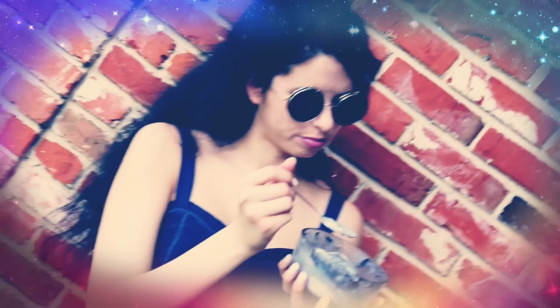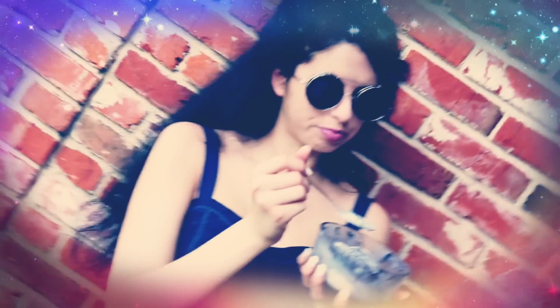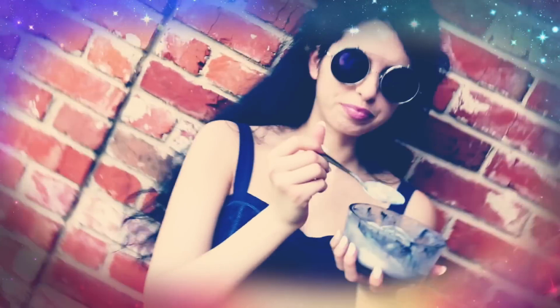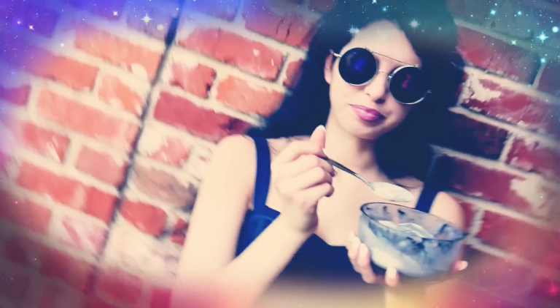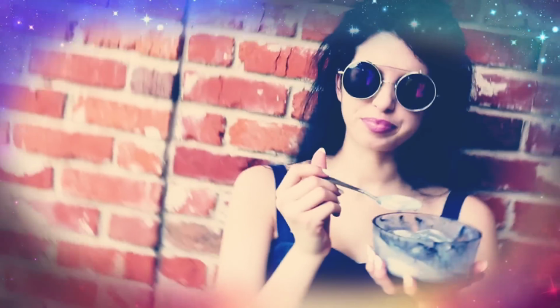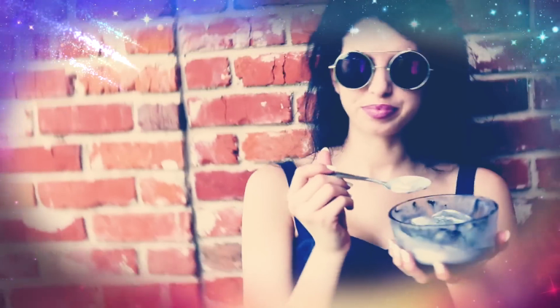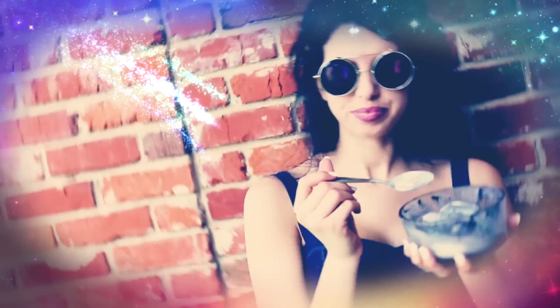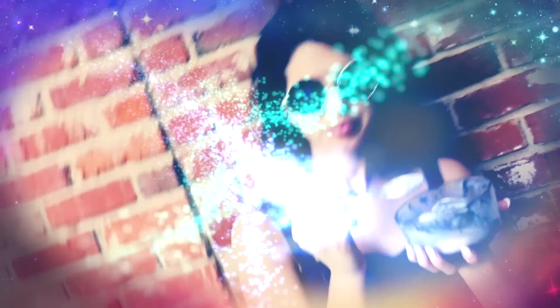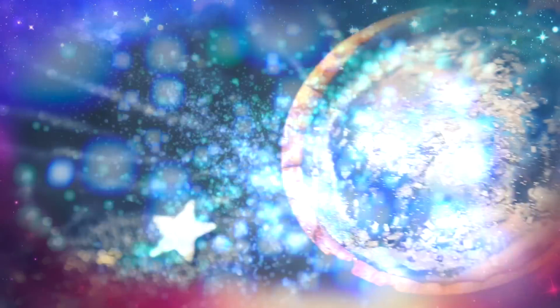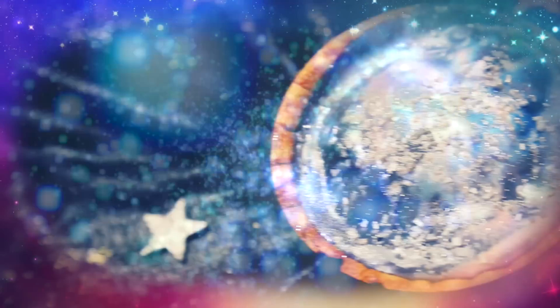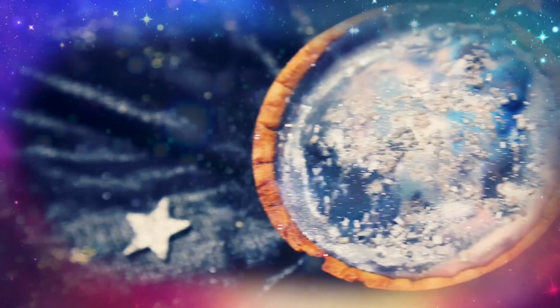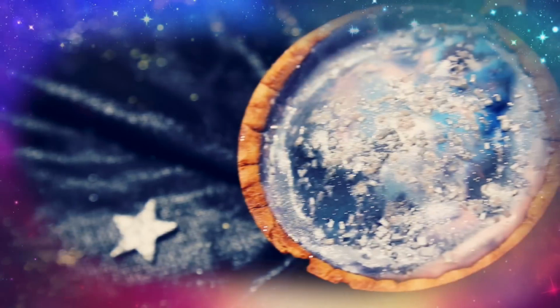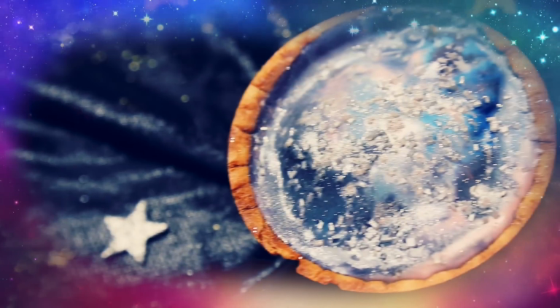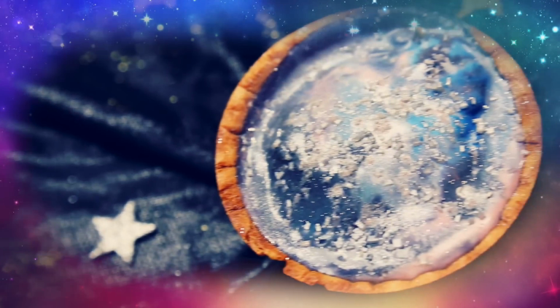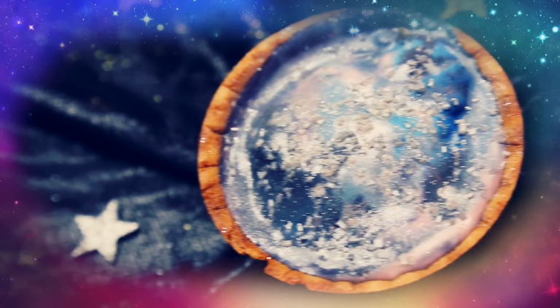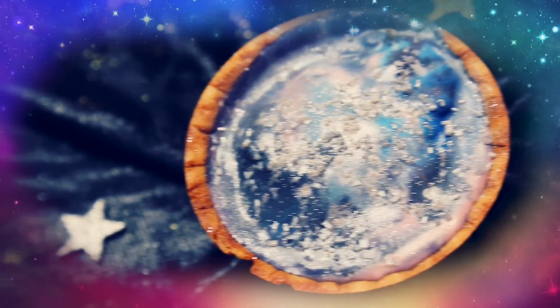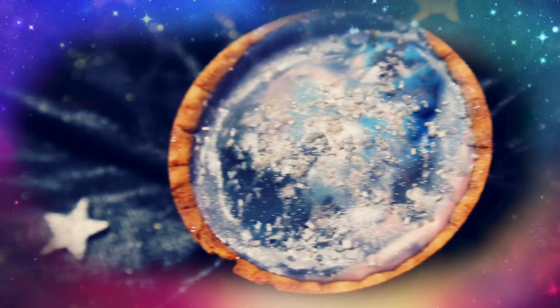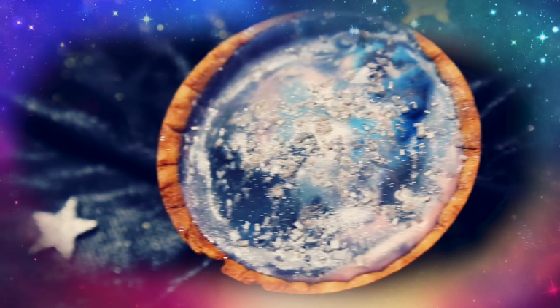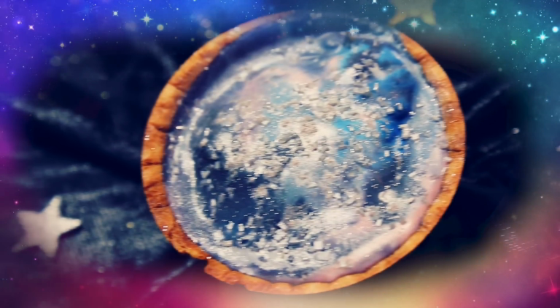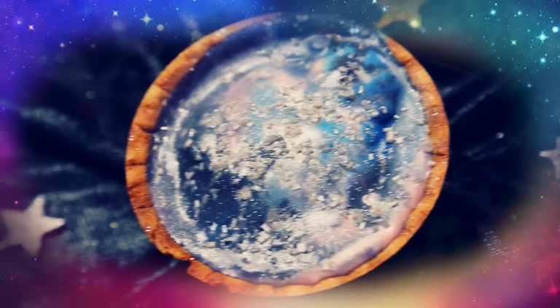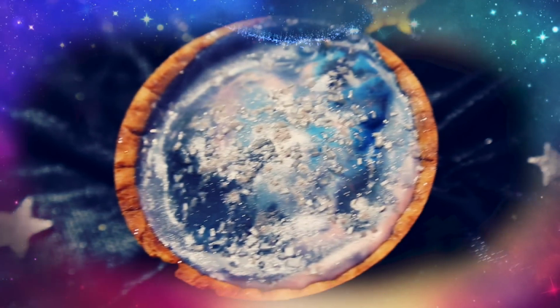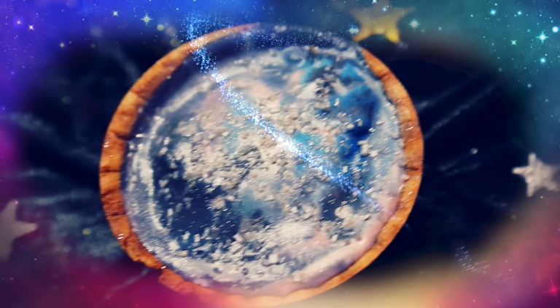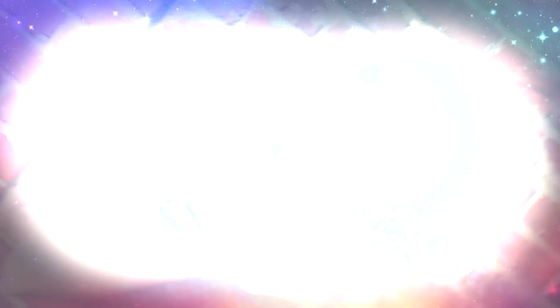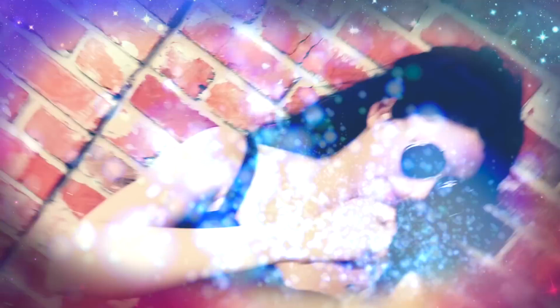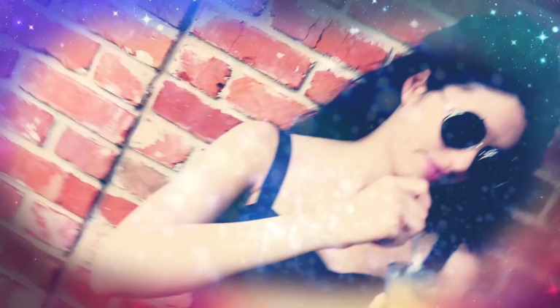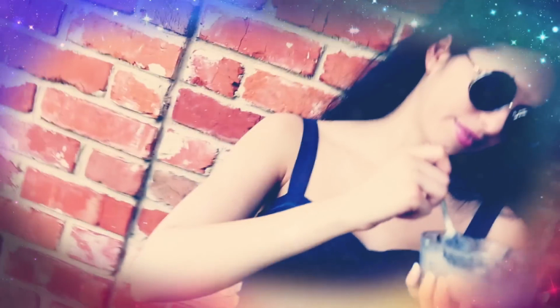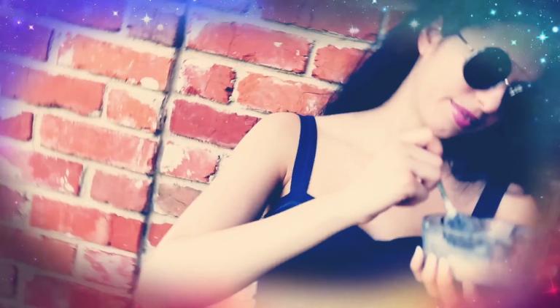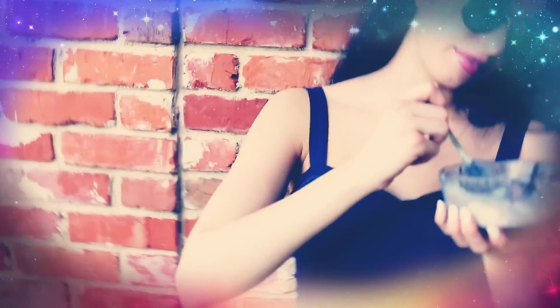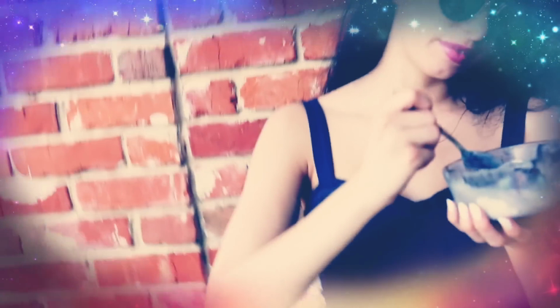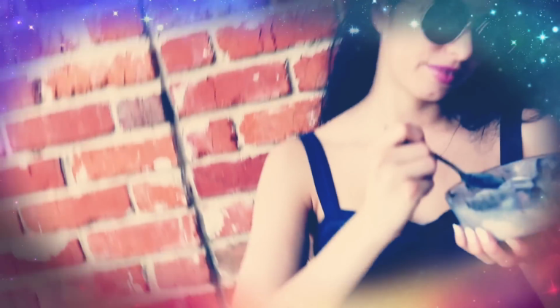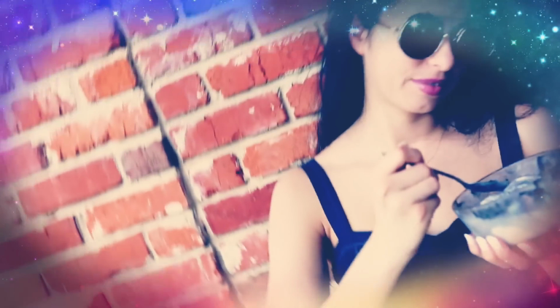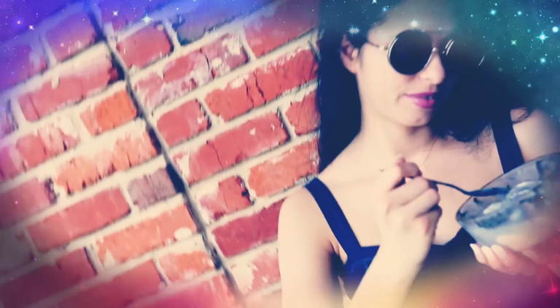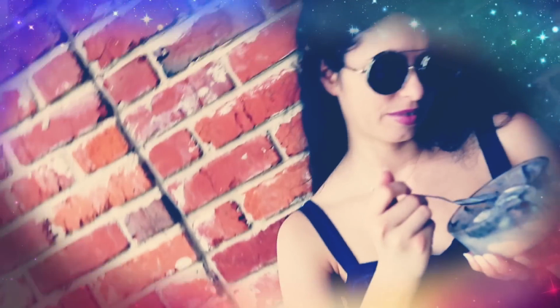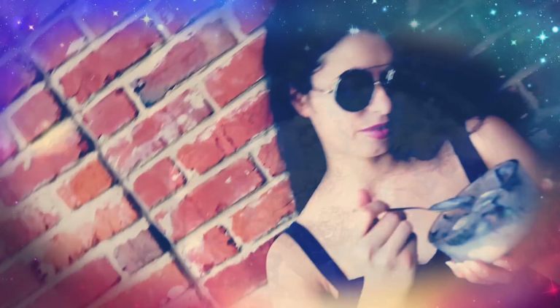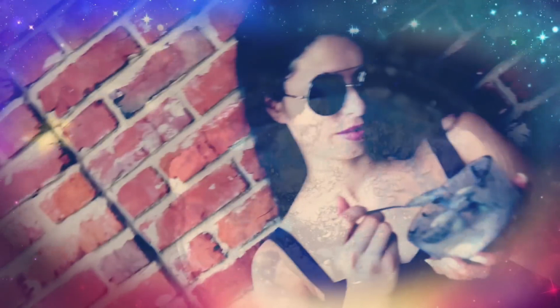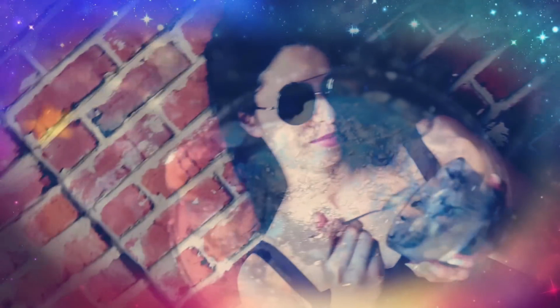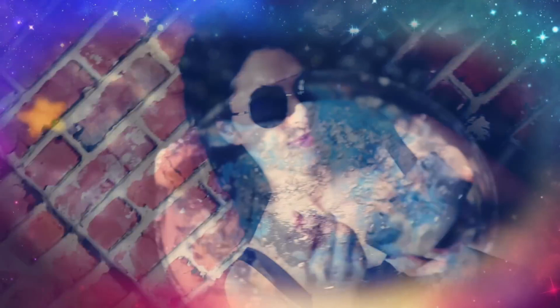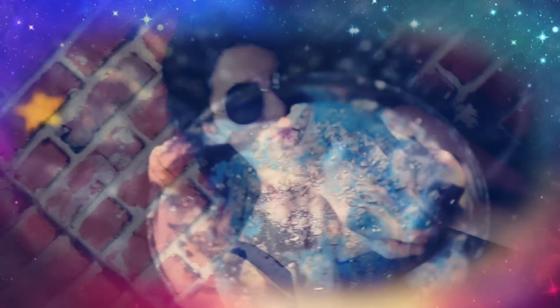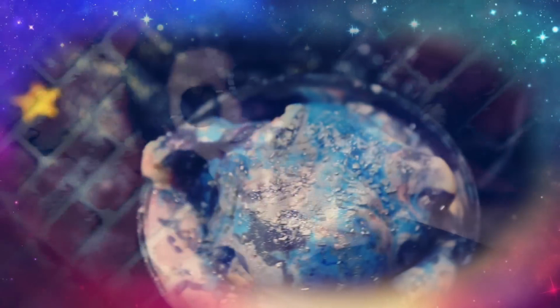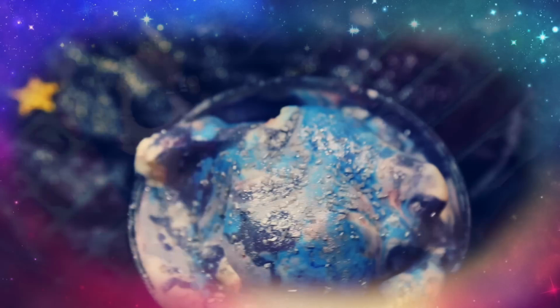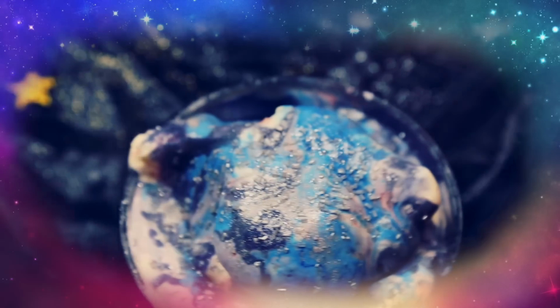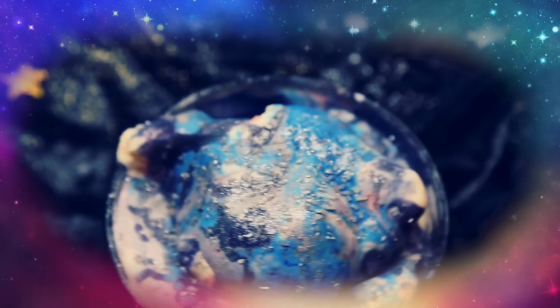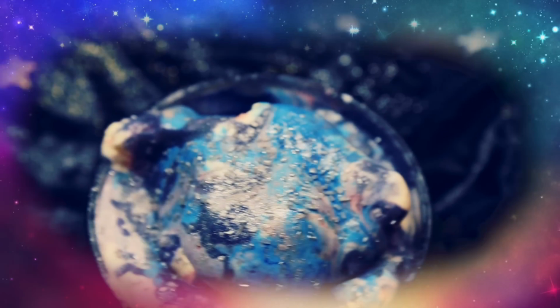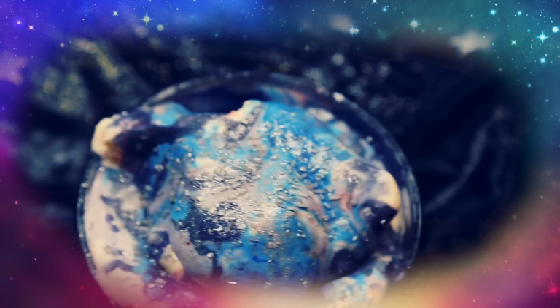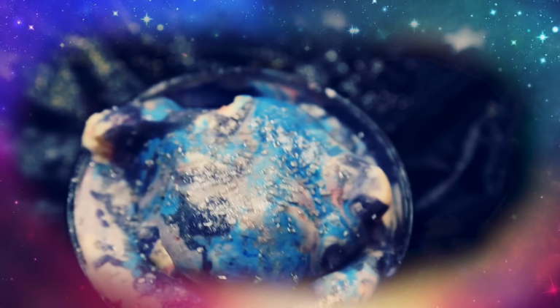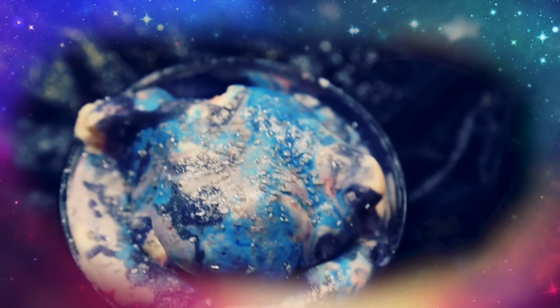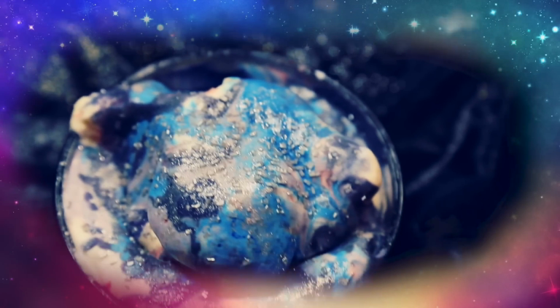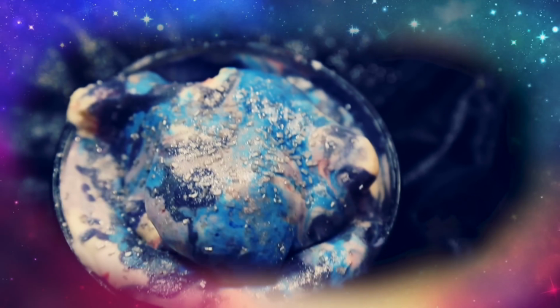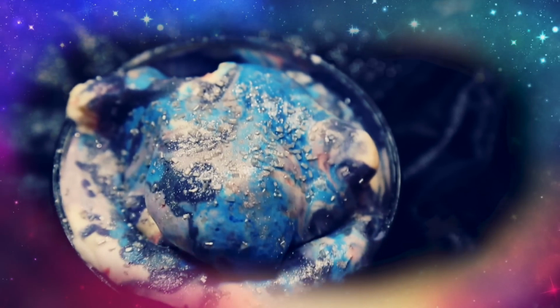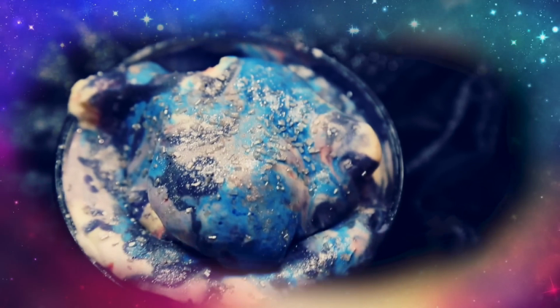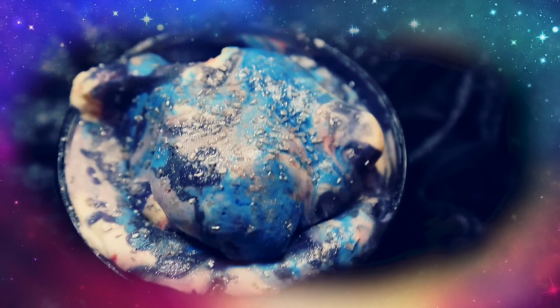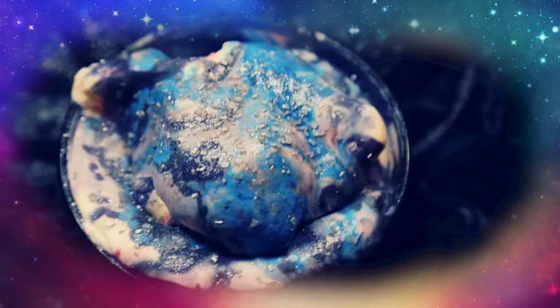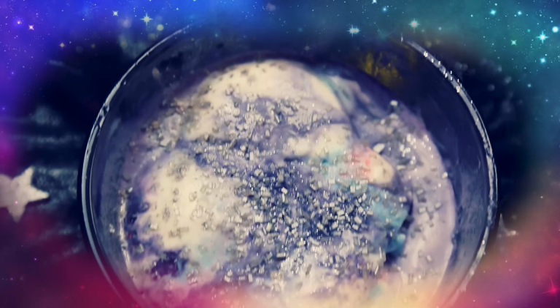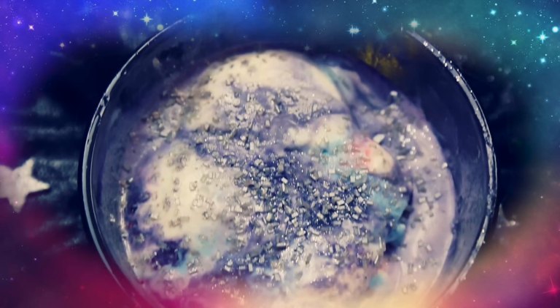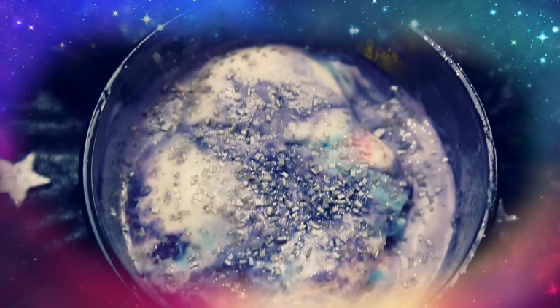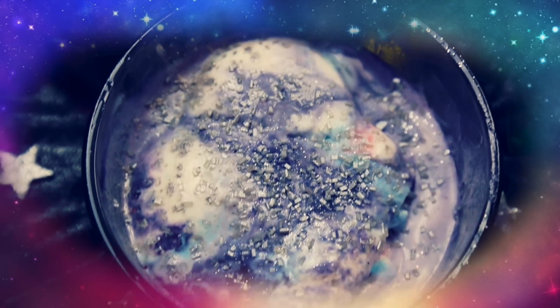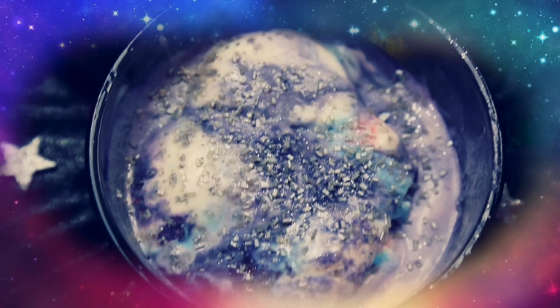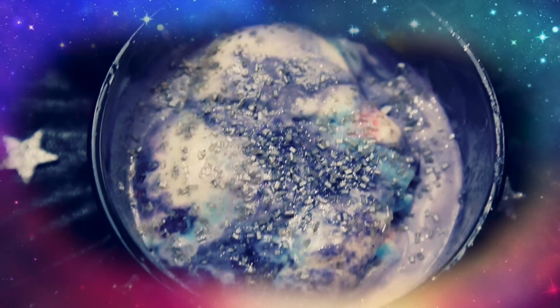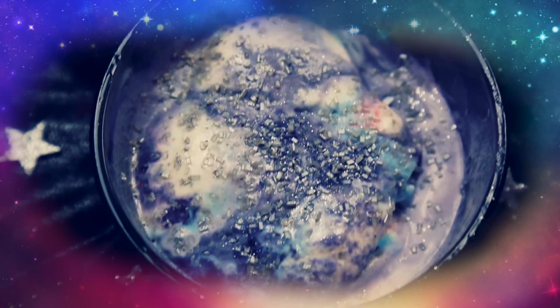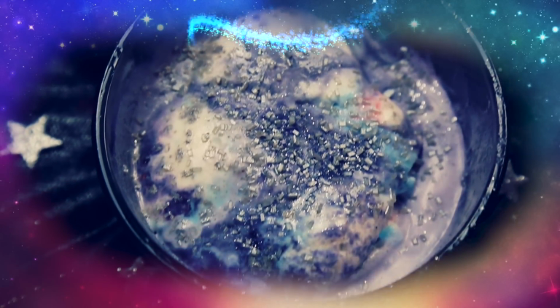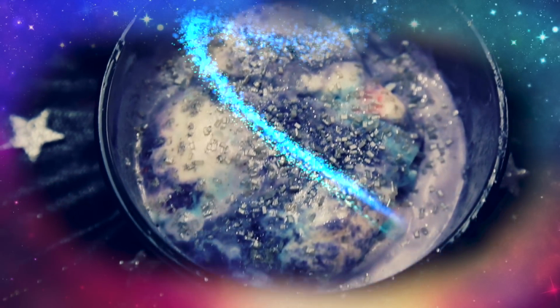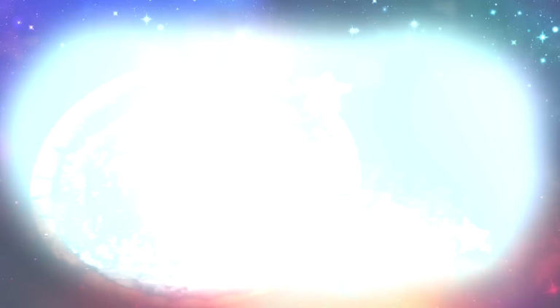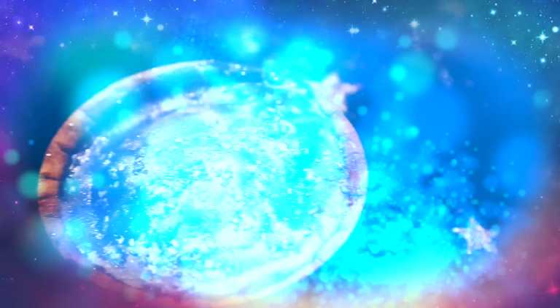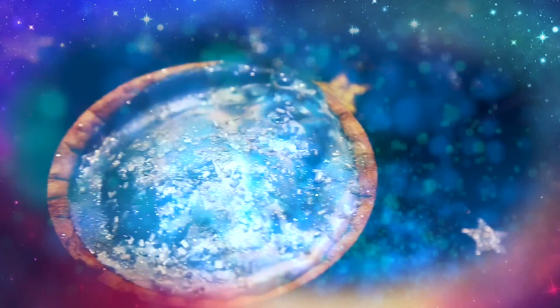Go watch Hayley's DIY galaxy donuts — it is so amazing. Thank you so much for watching, and have a glitterful day. I love you, bye bye!